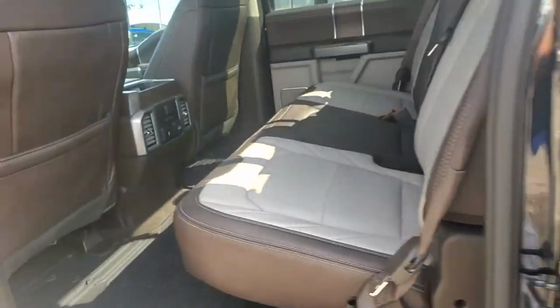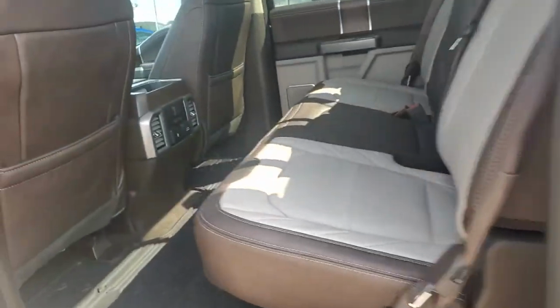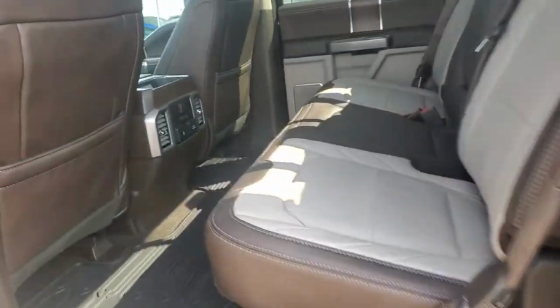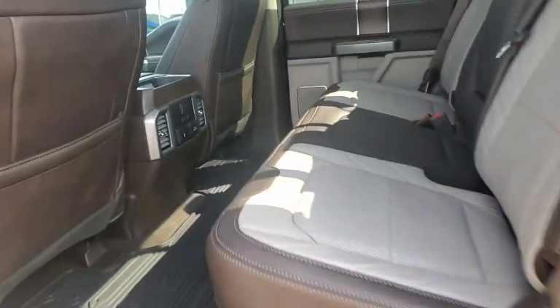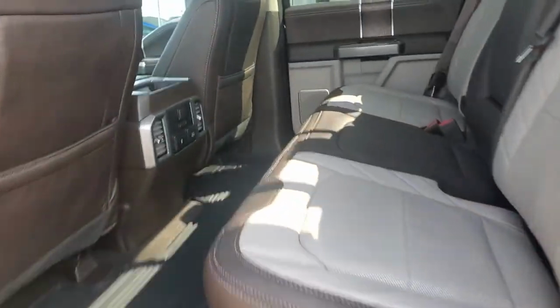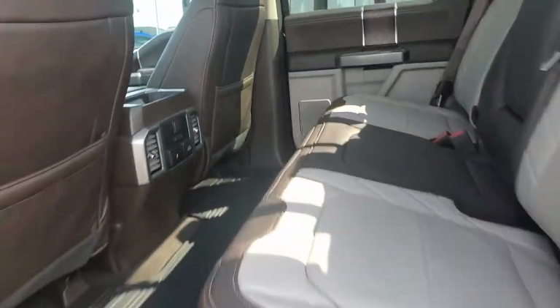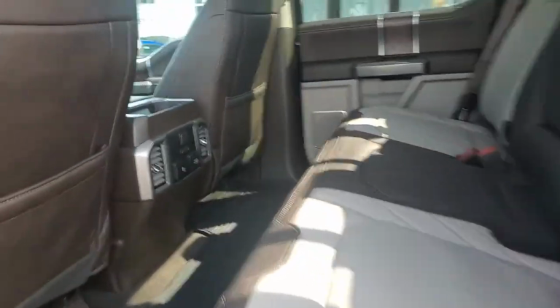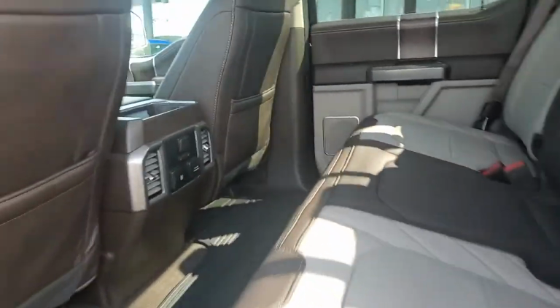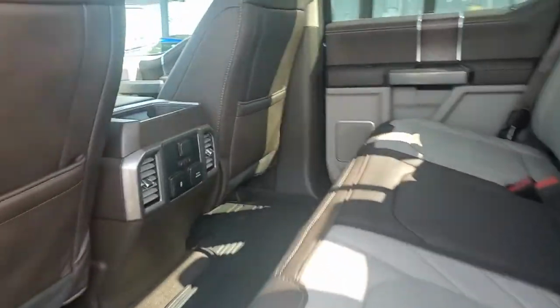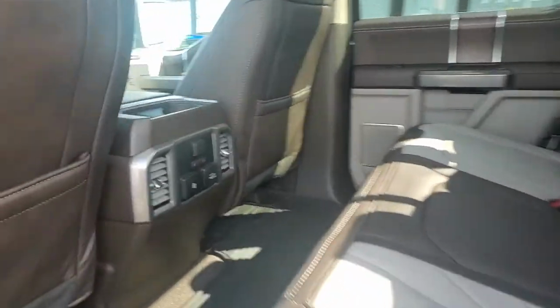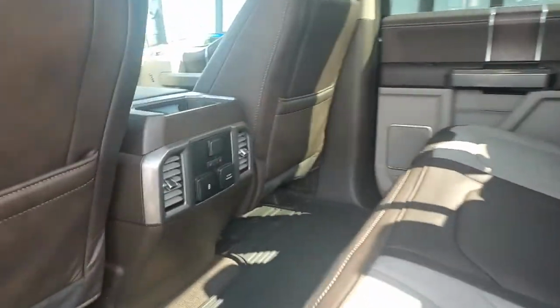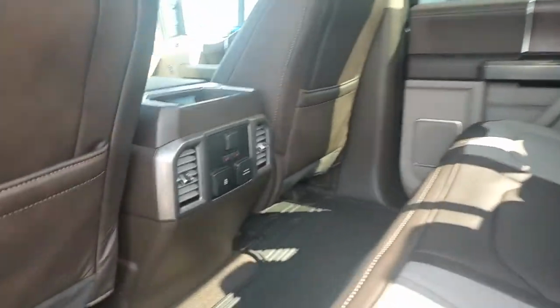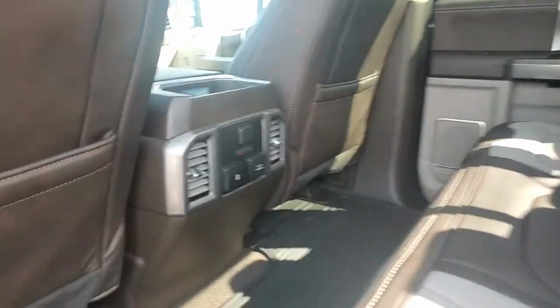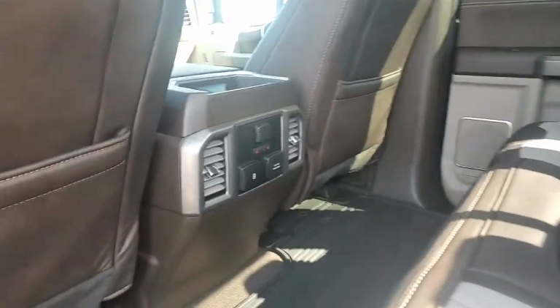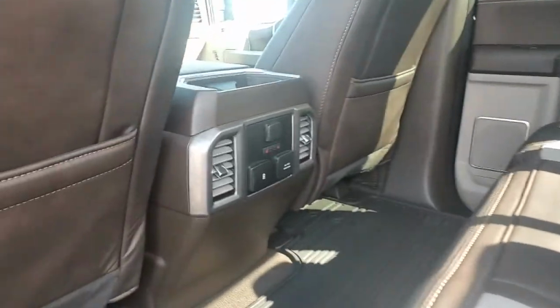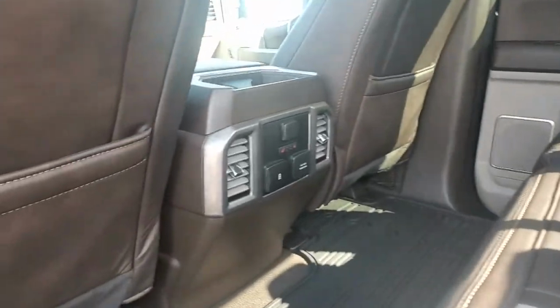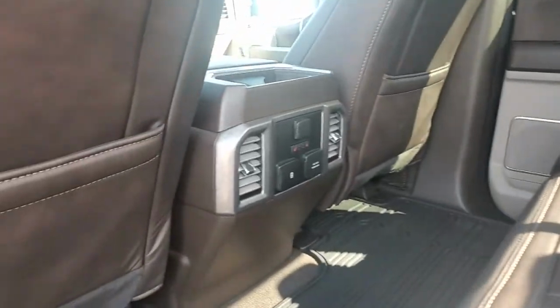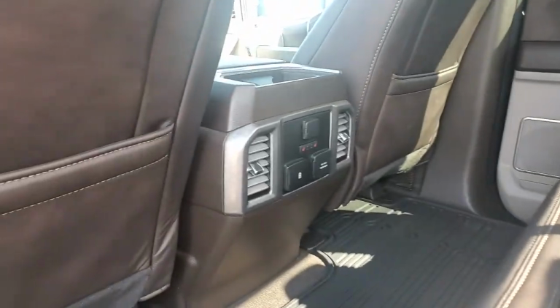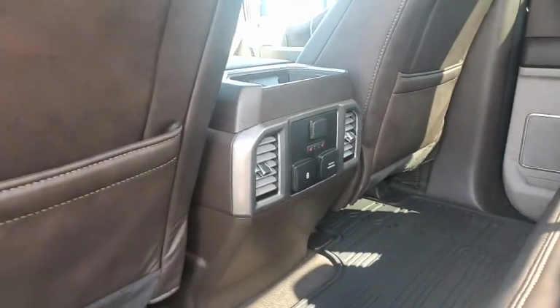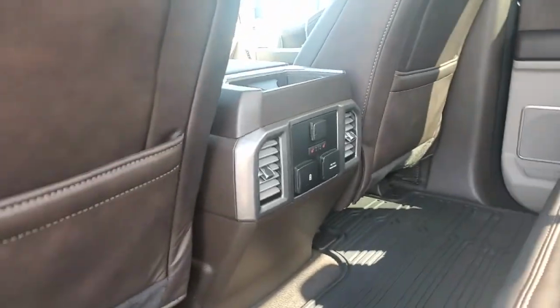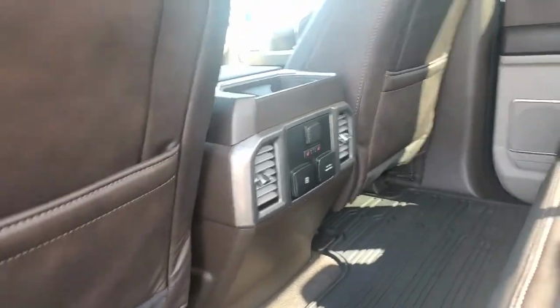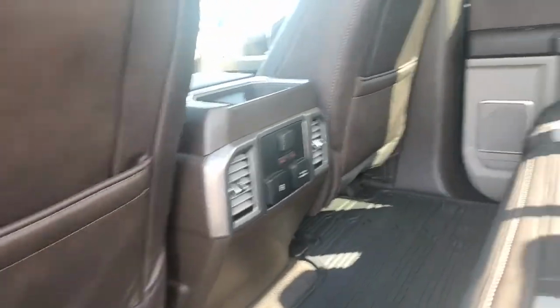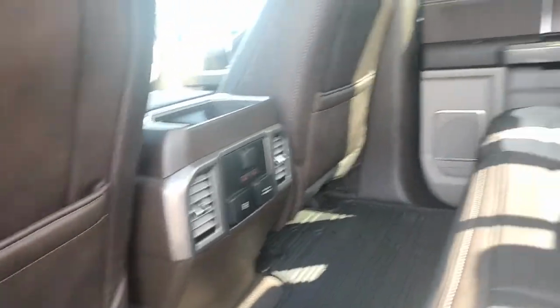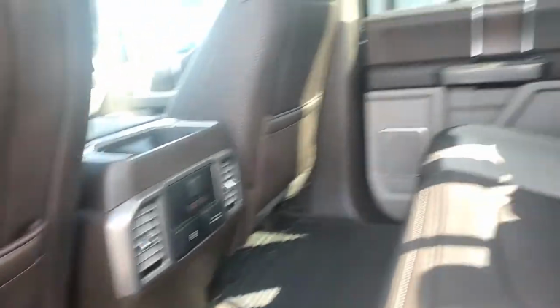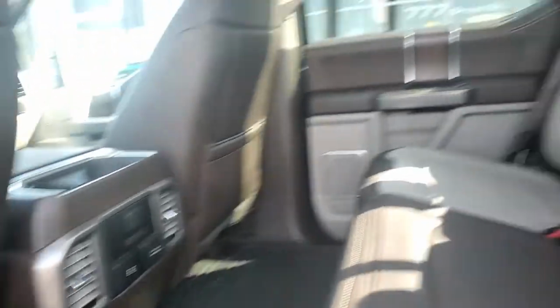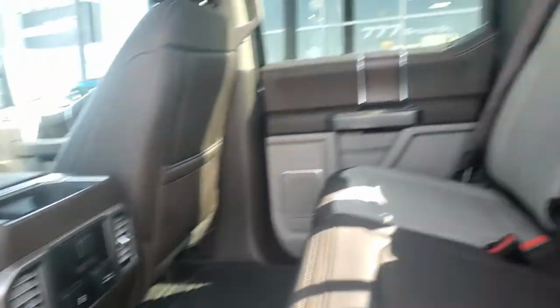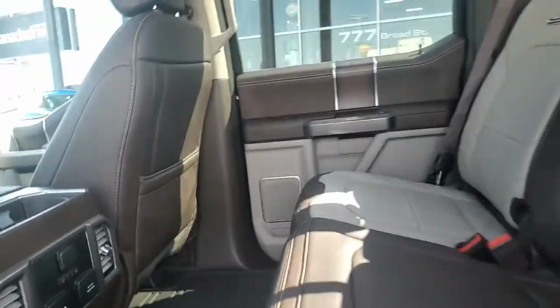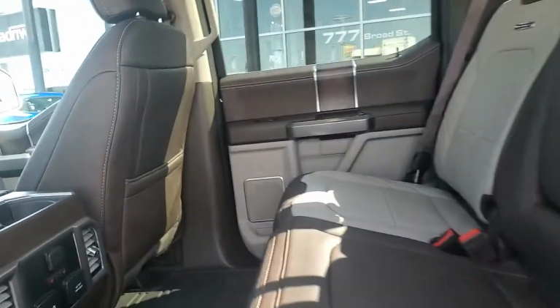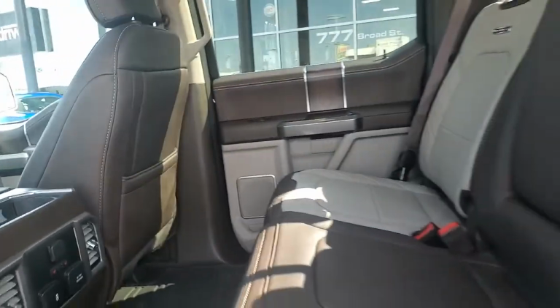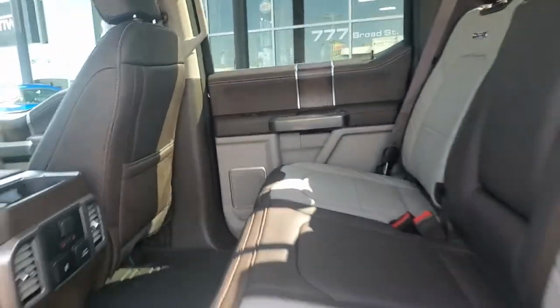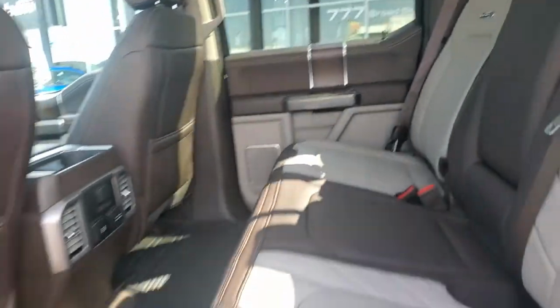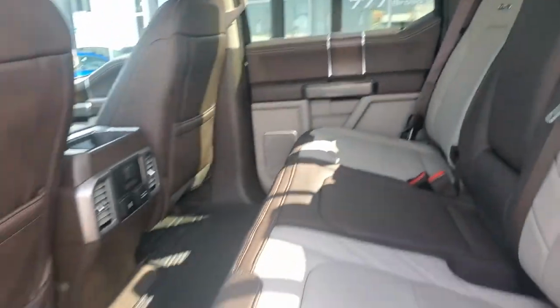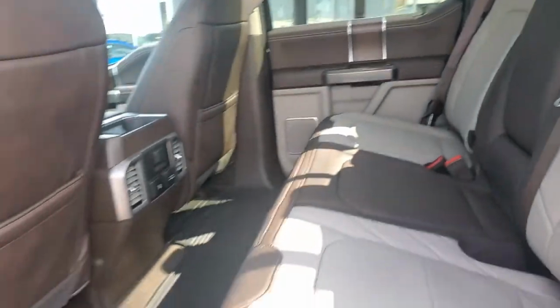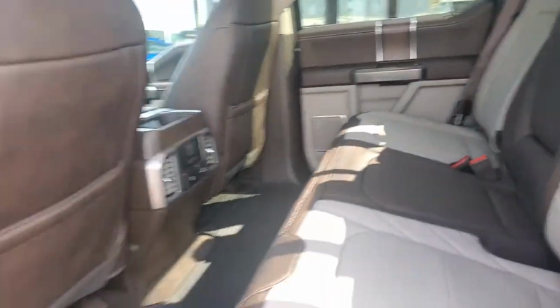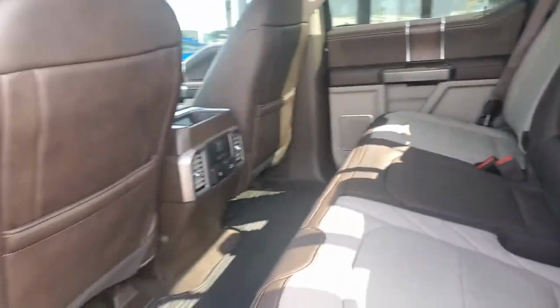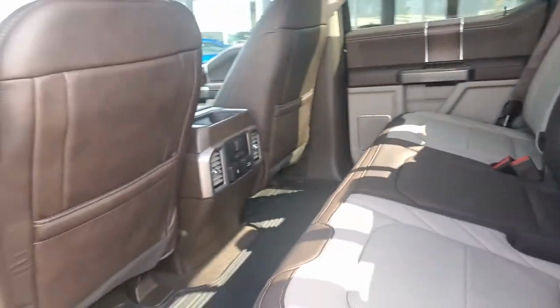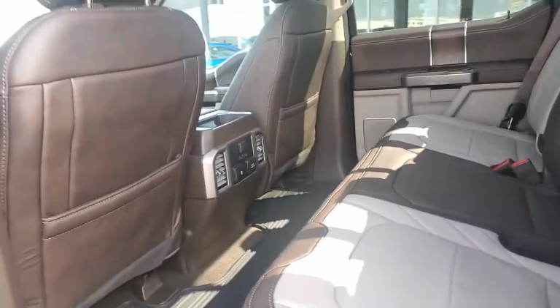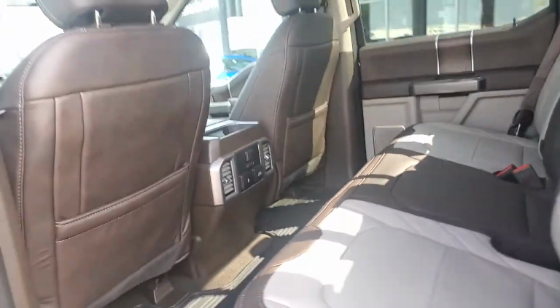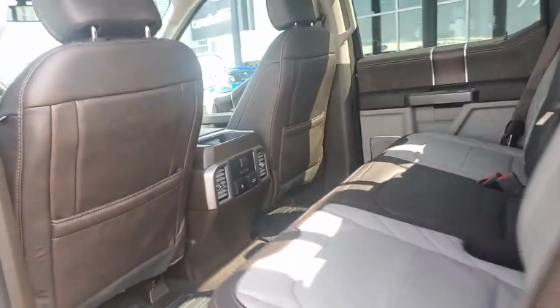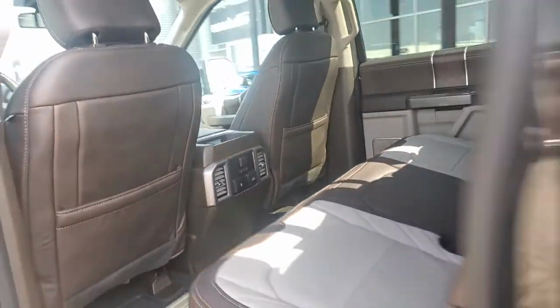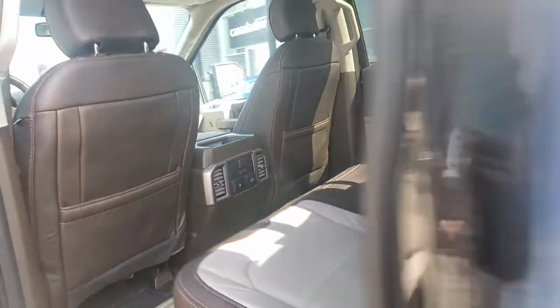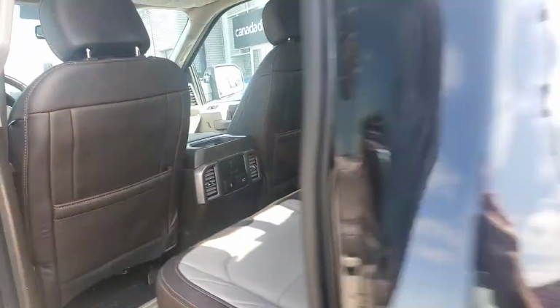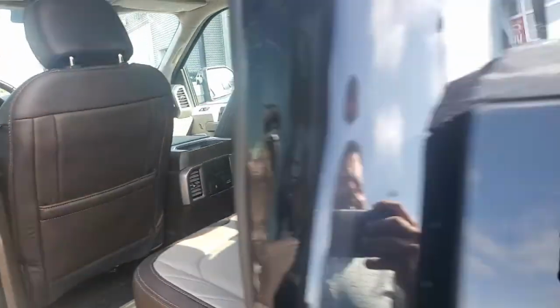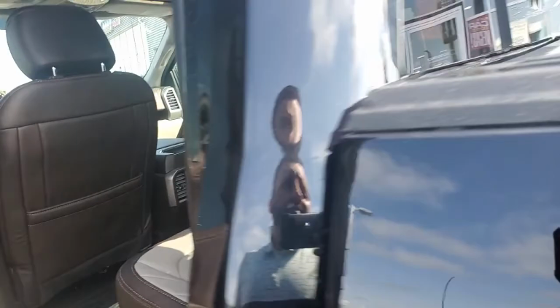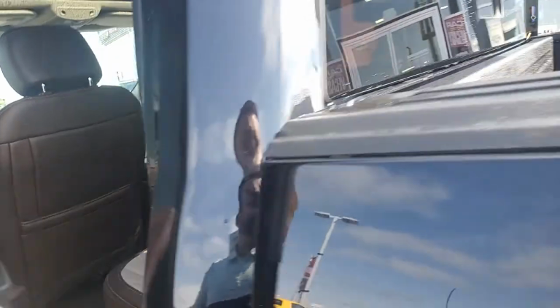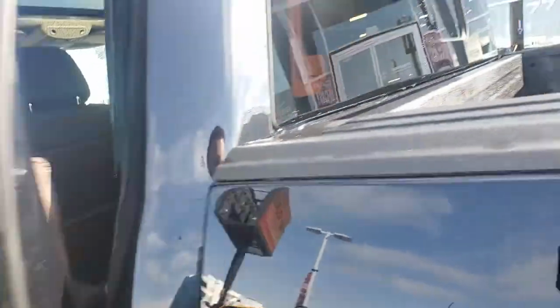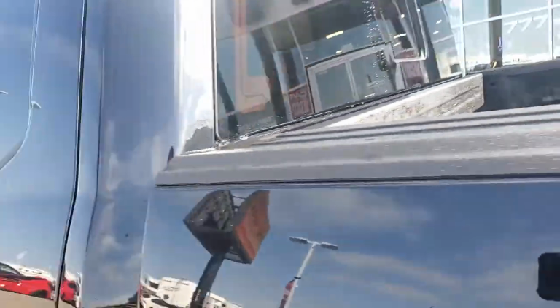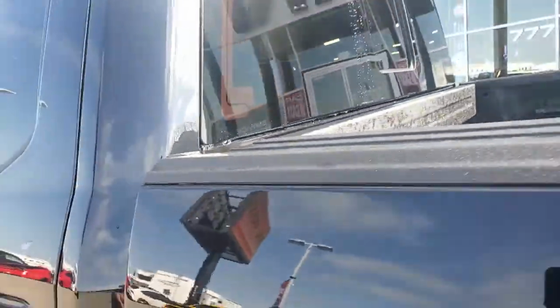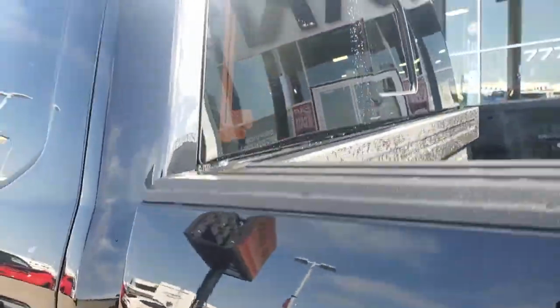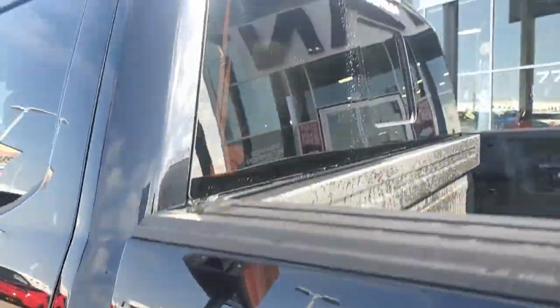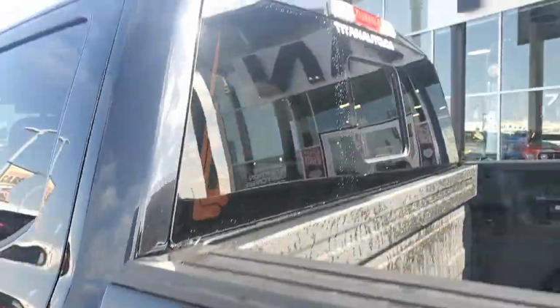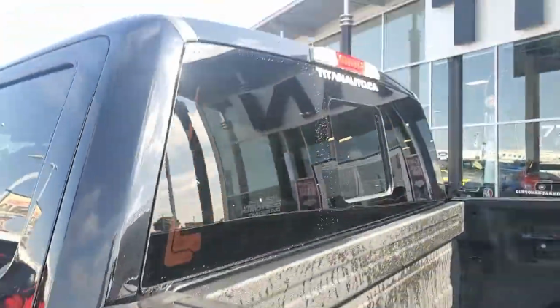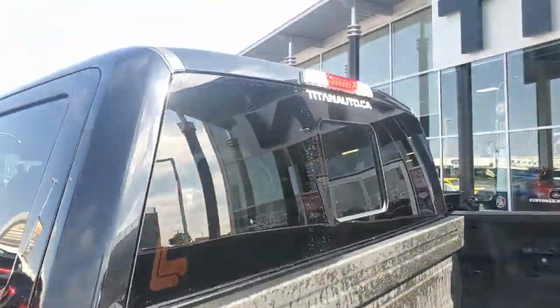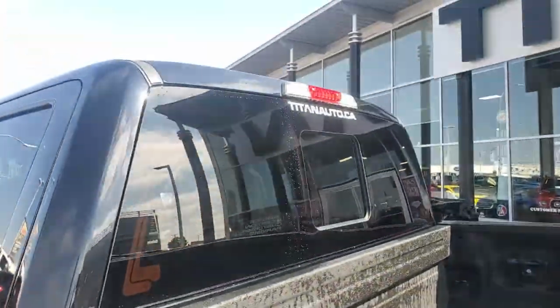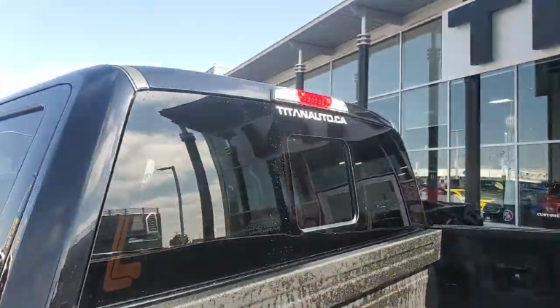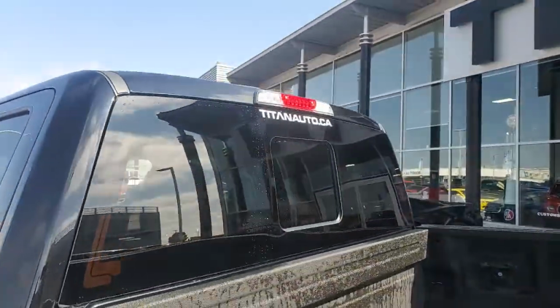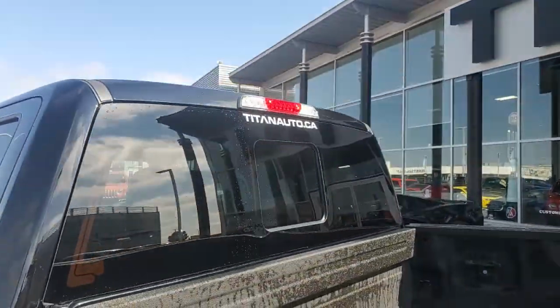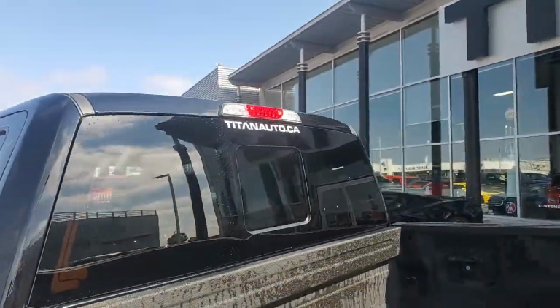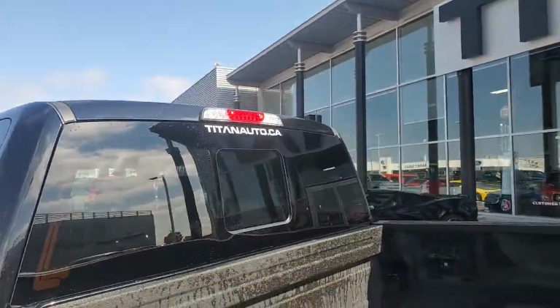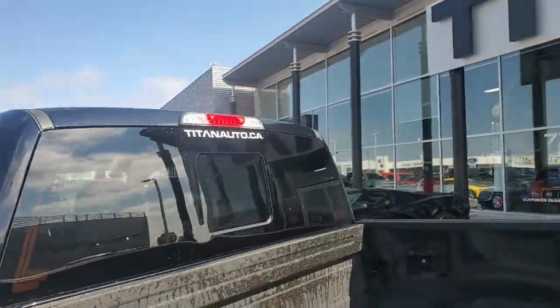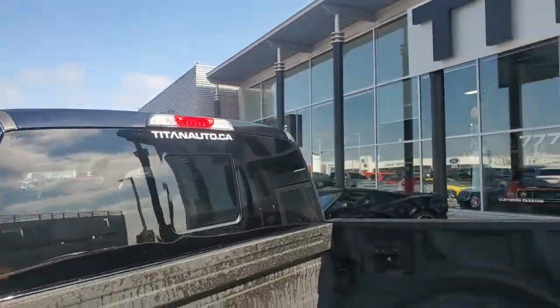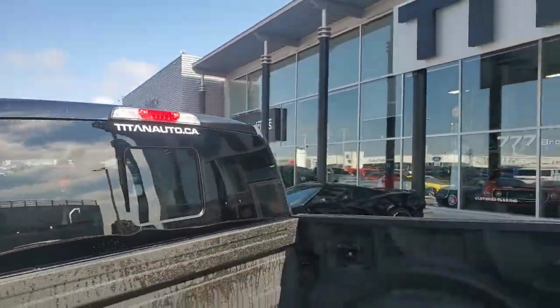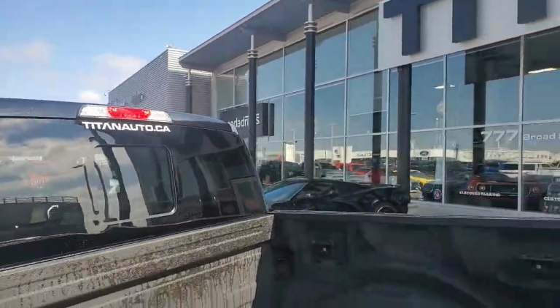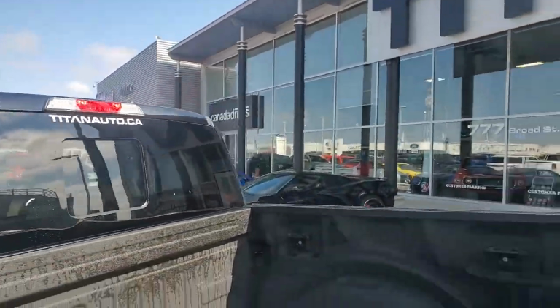You got the heated seats with the connectivity. Tons of room back there. Back window slide and defrost.